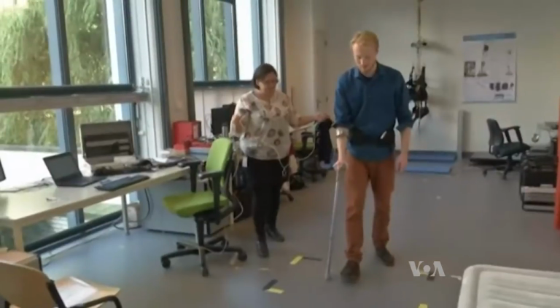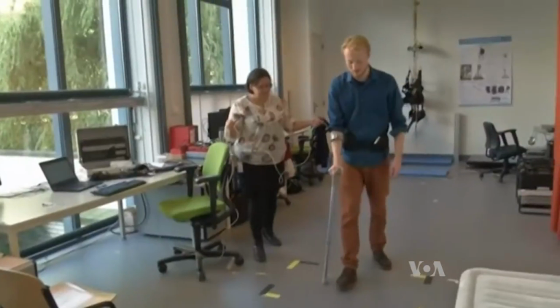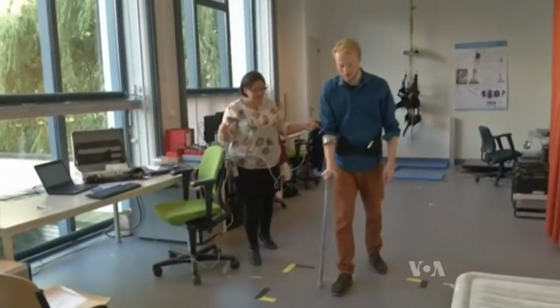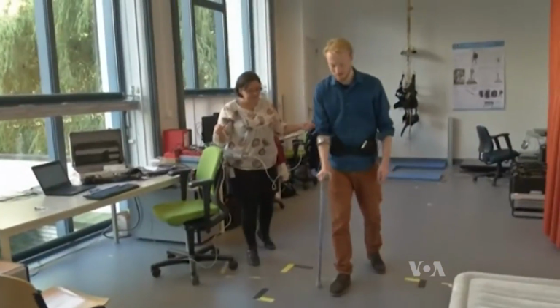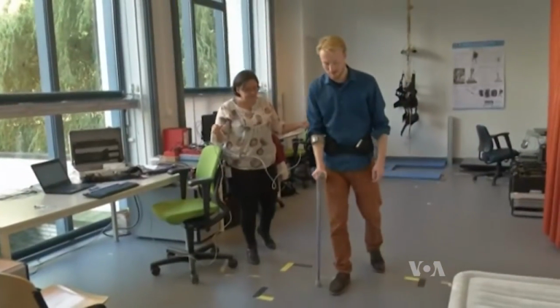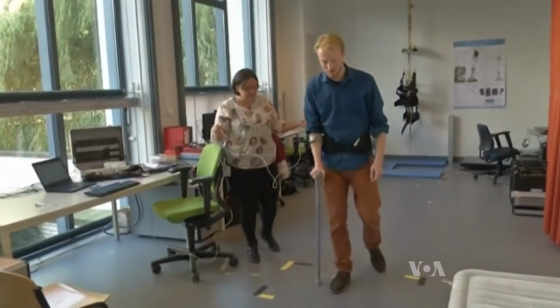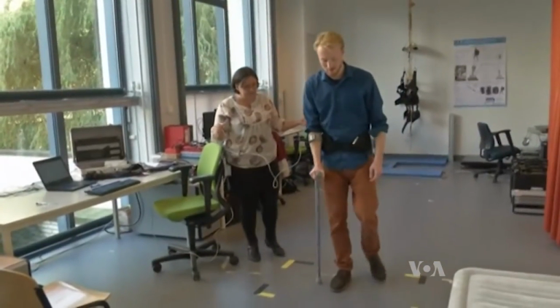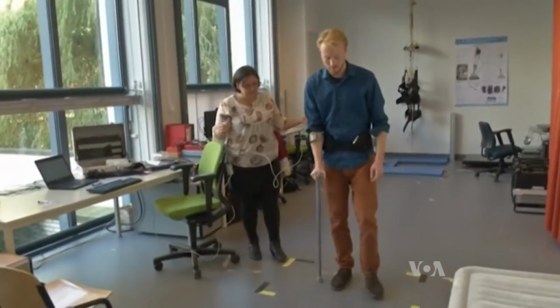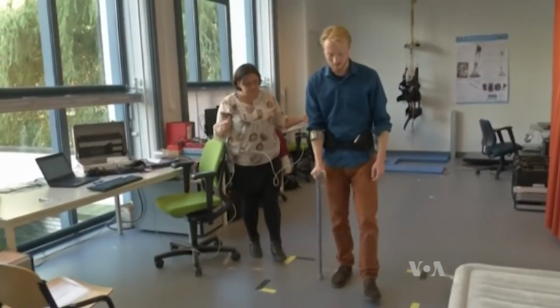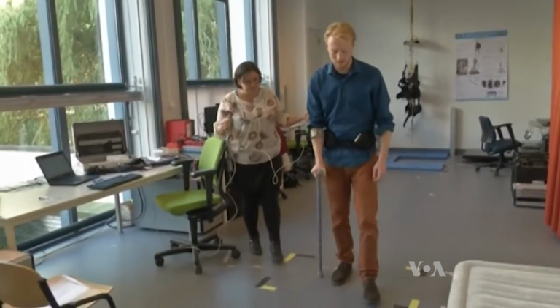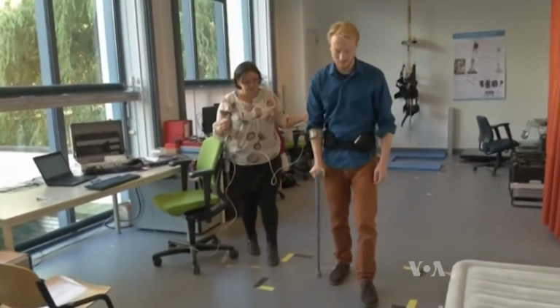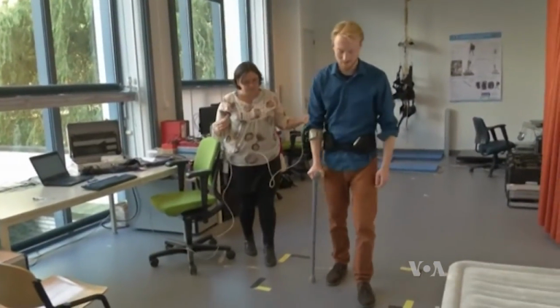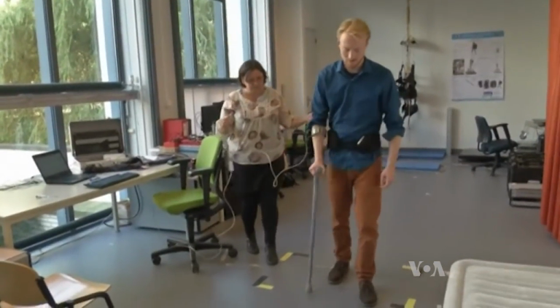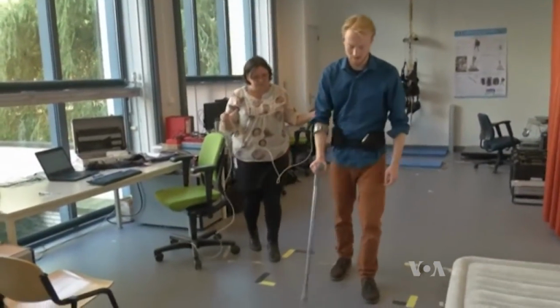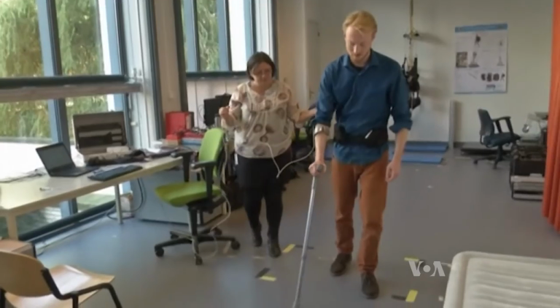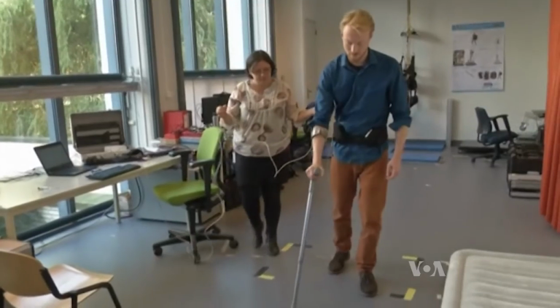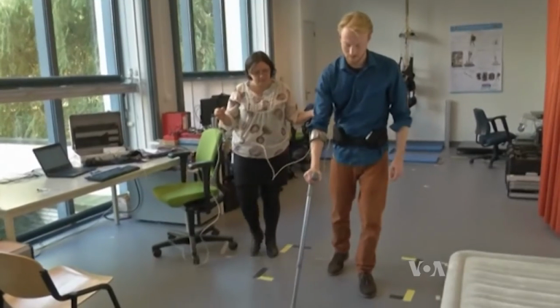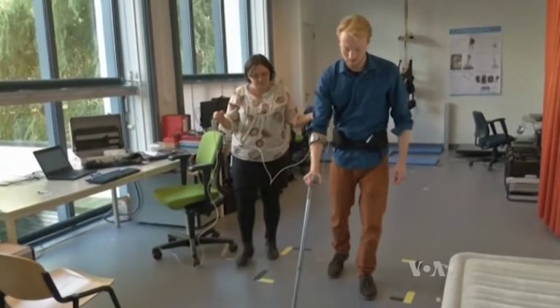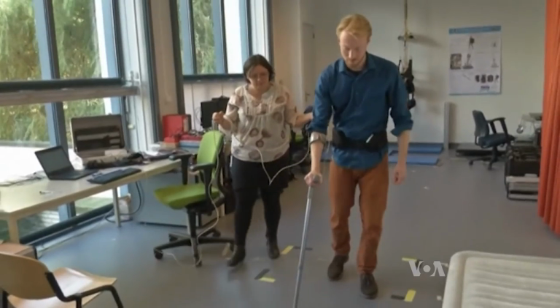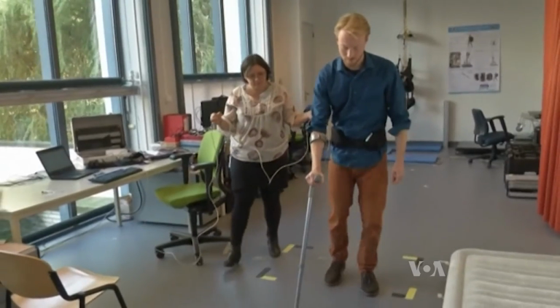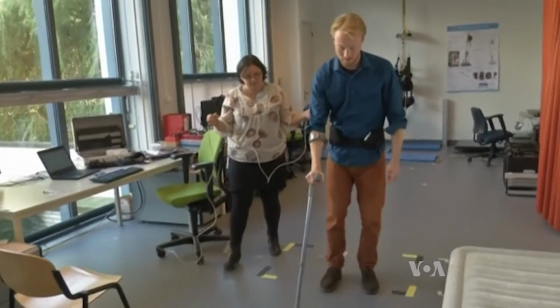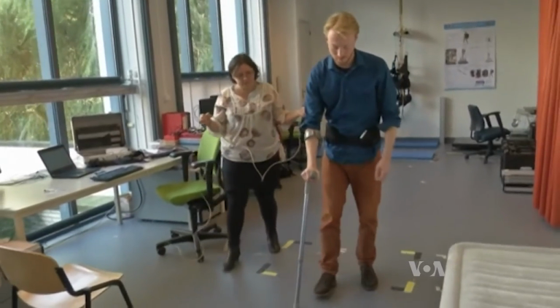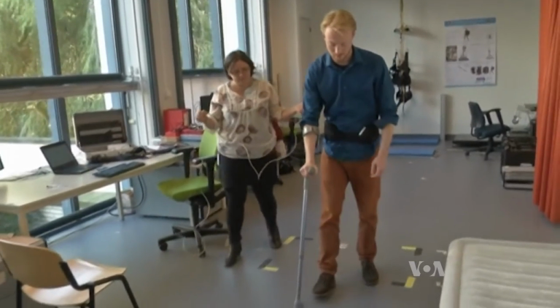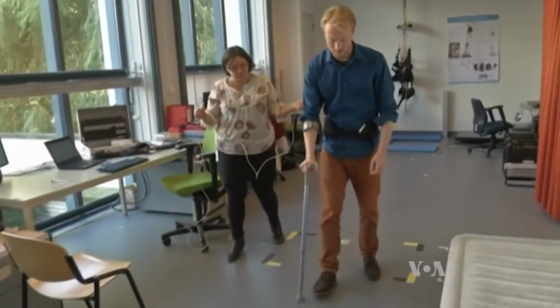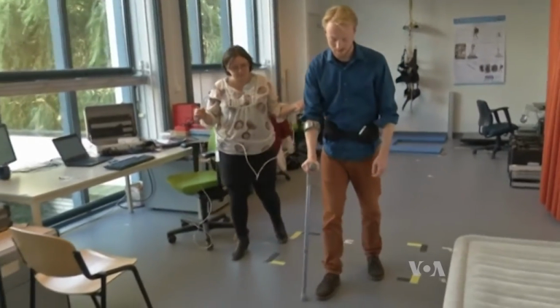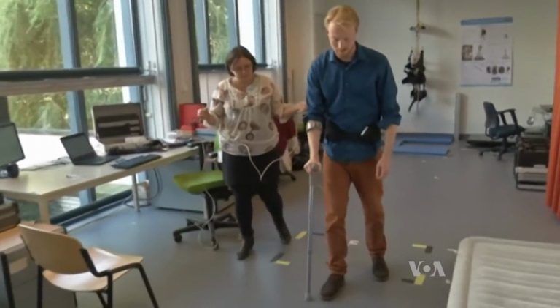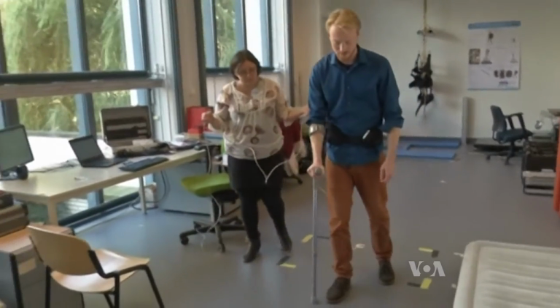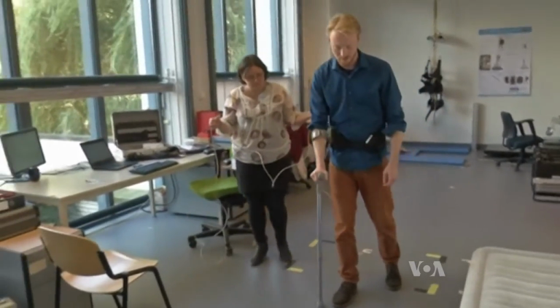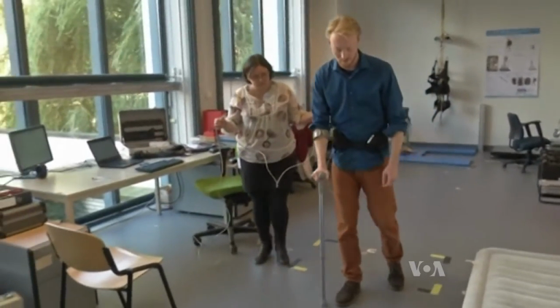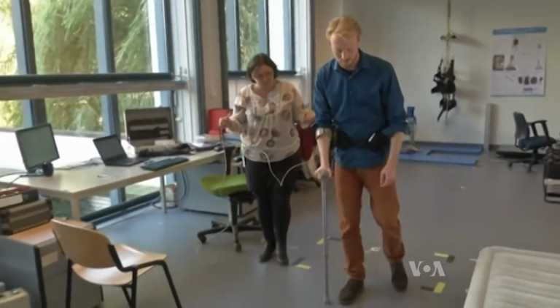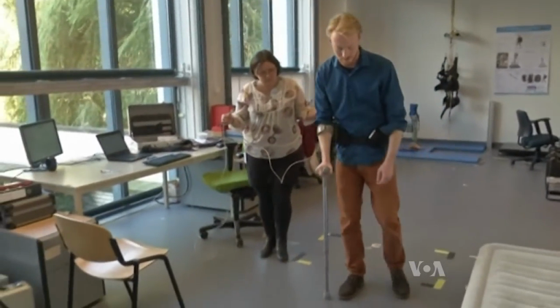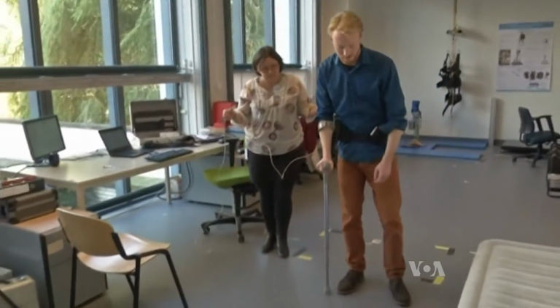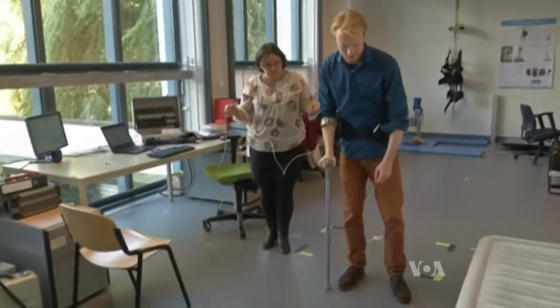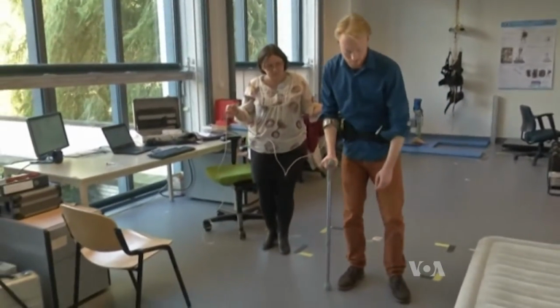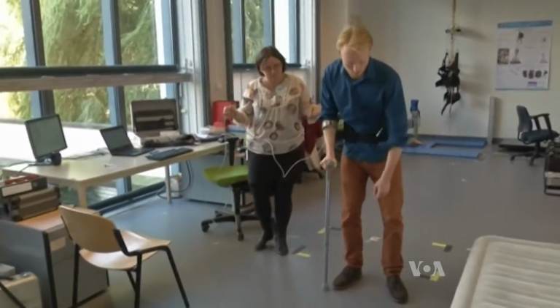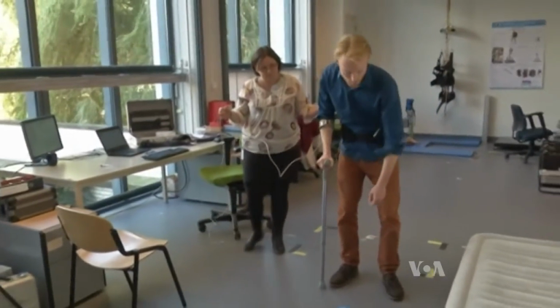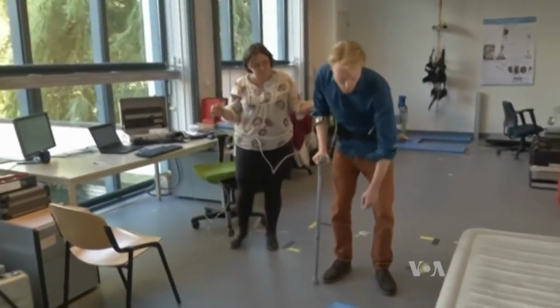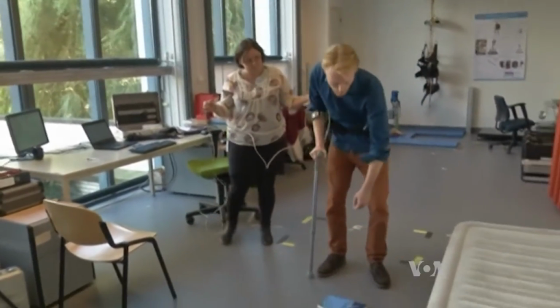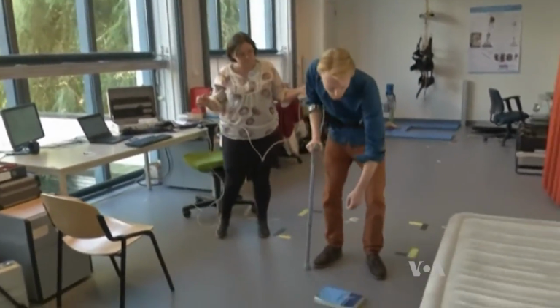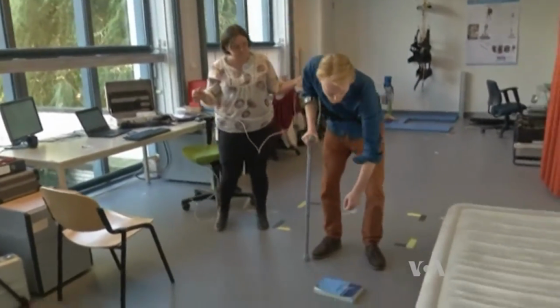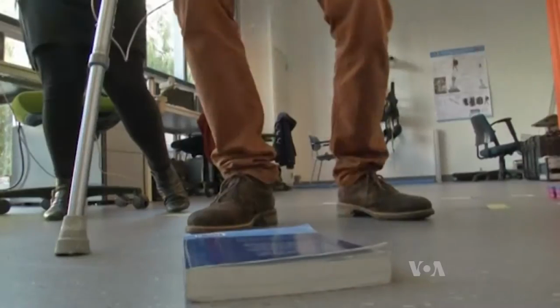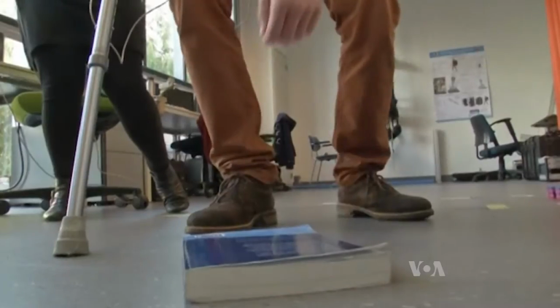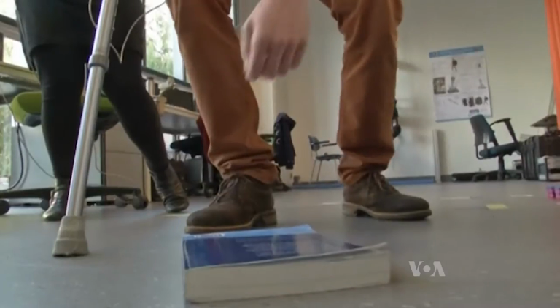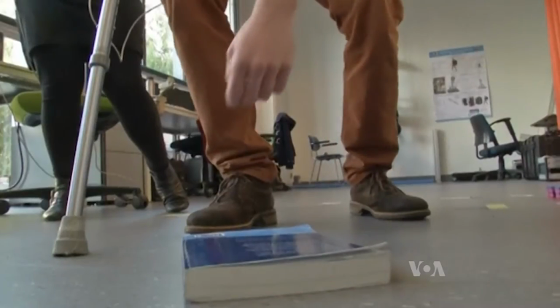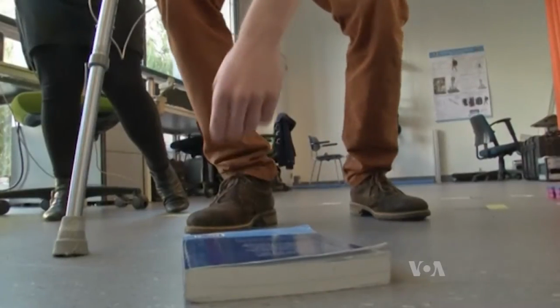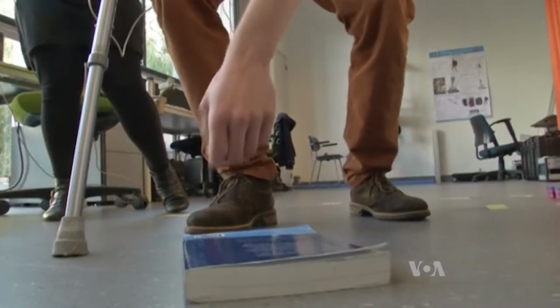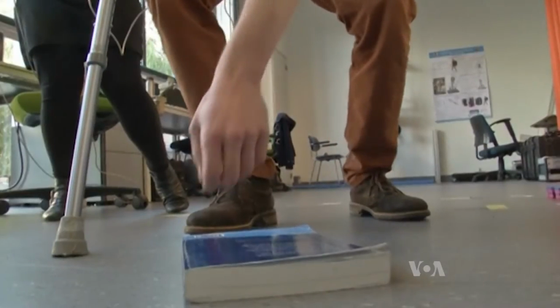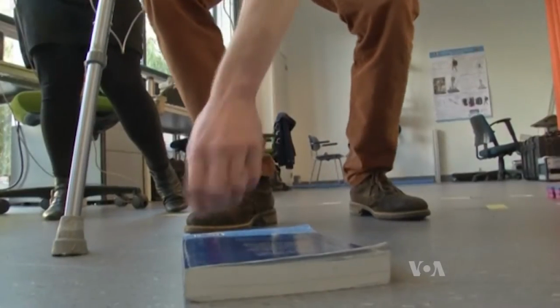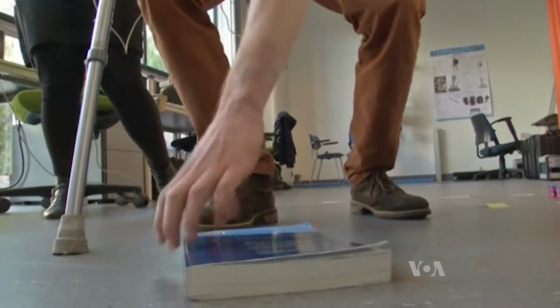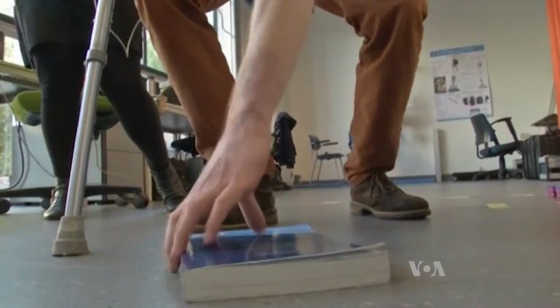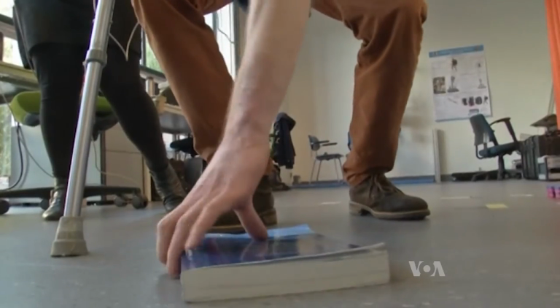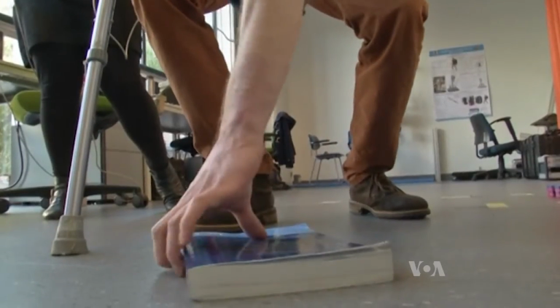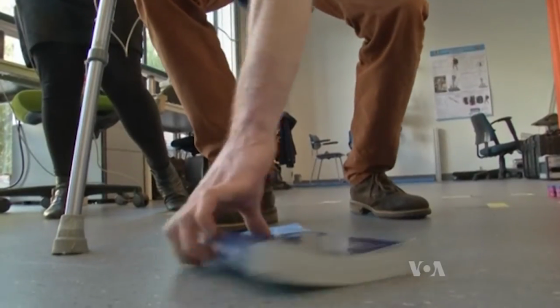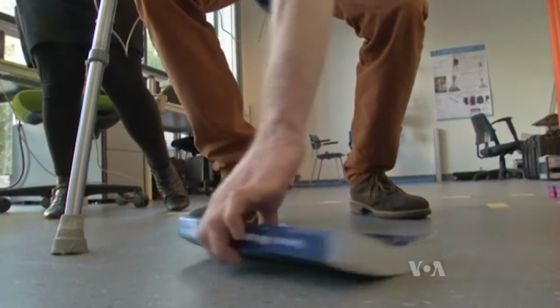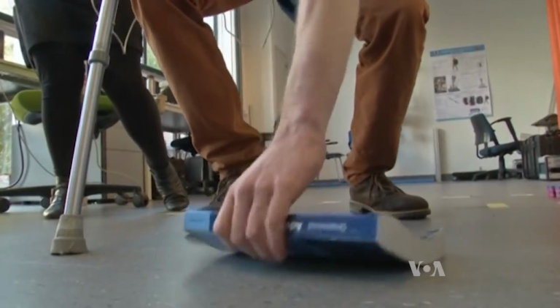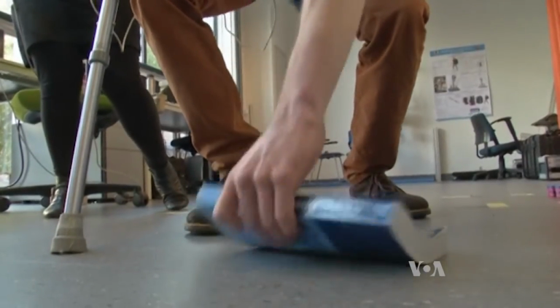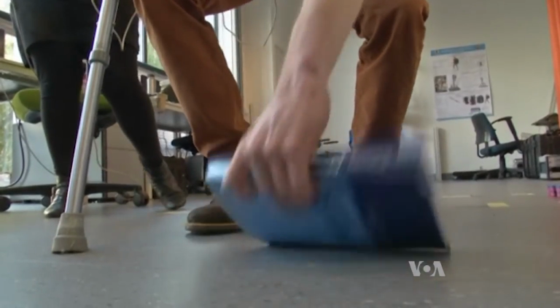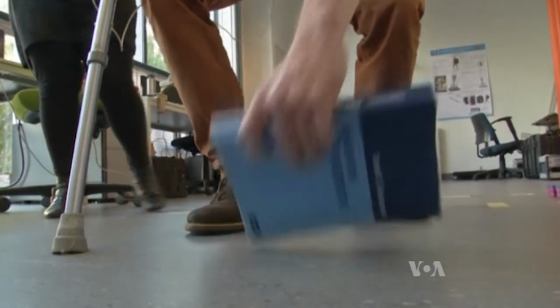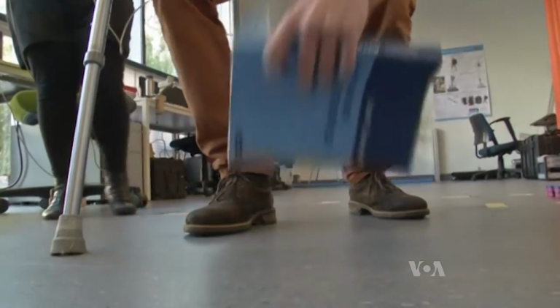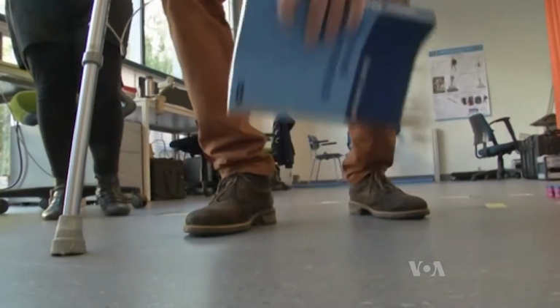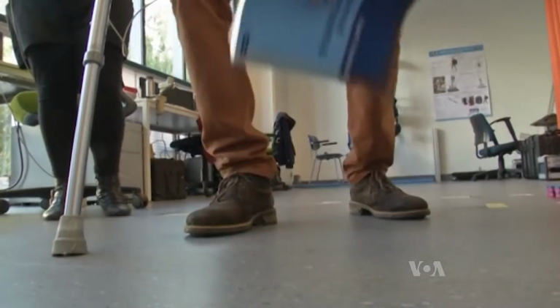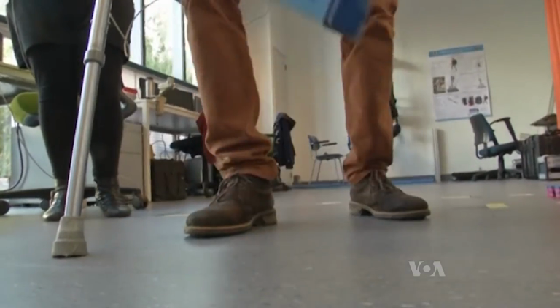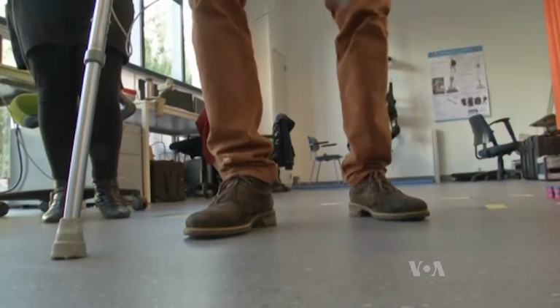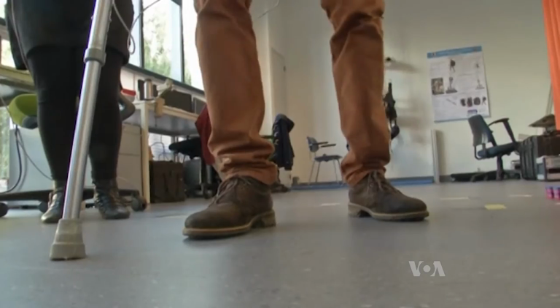The developers have been working with actors imitating the gait of the elderly, but the belt is about to go into testing at nursing homes.